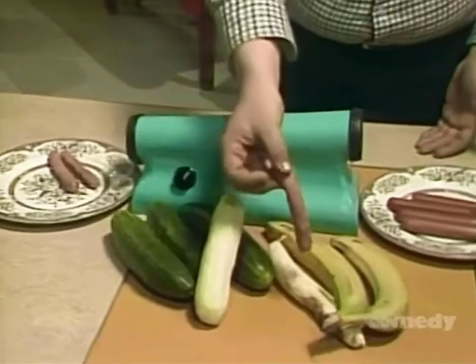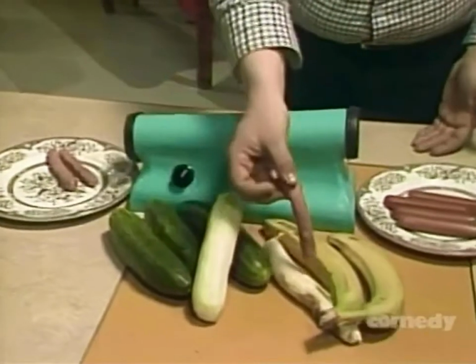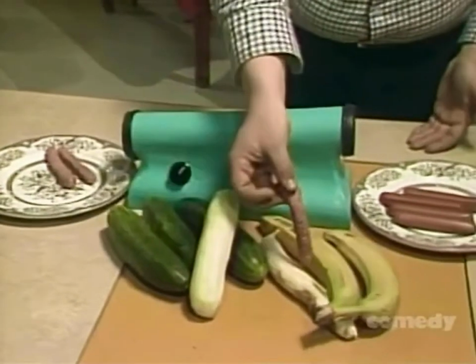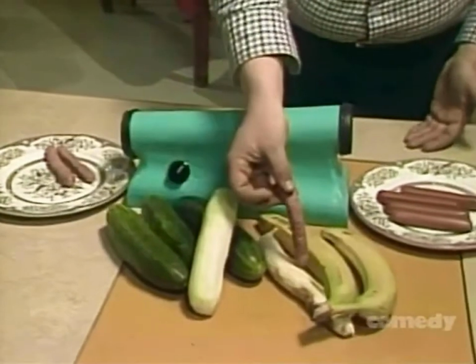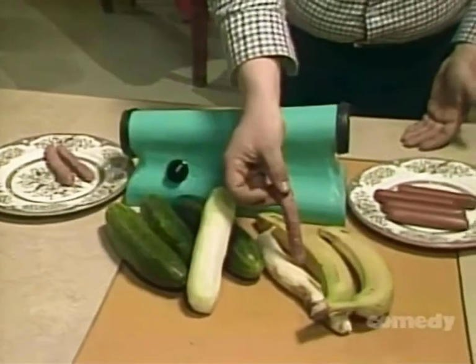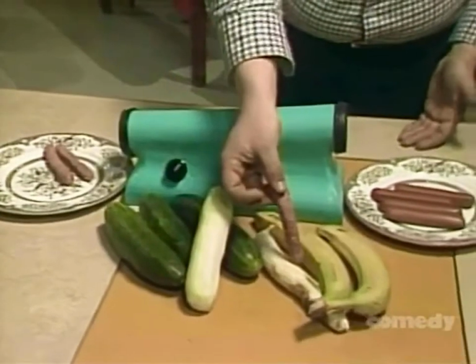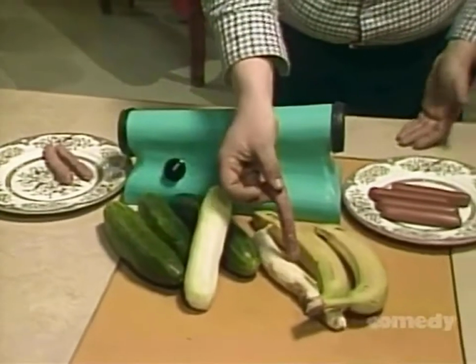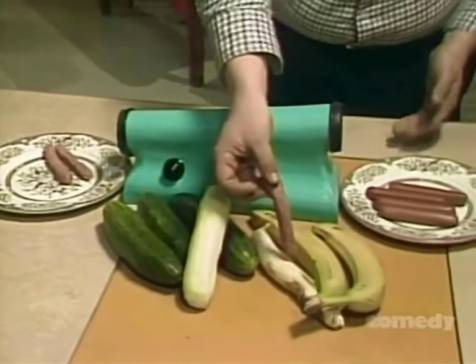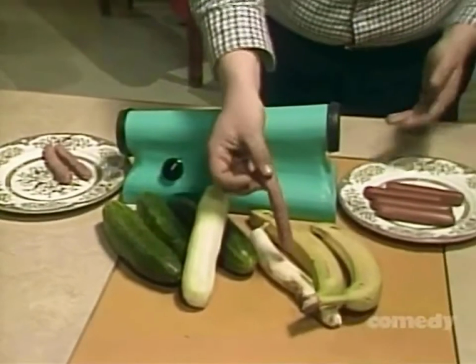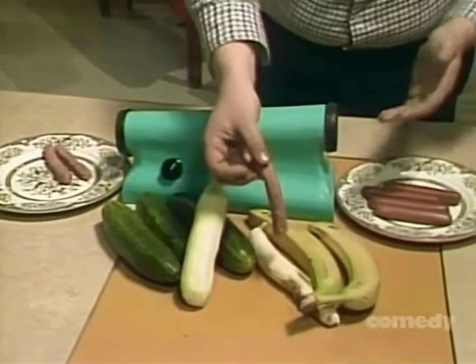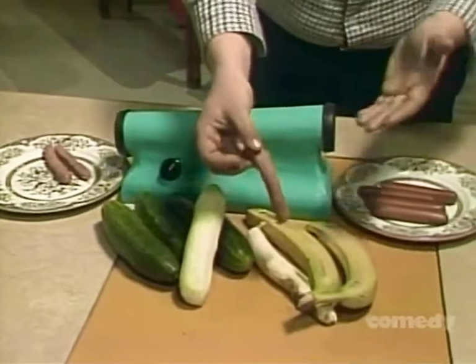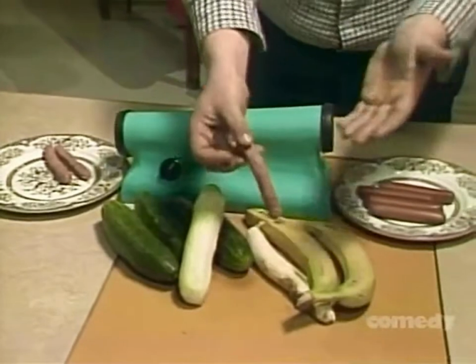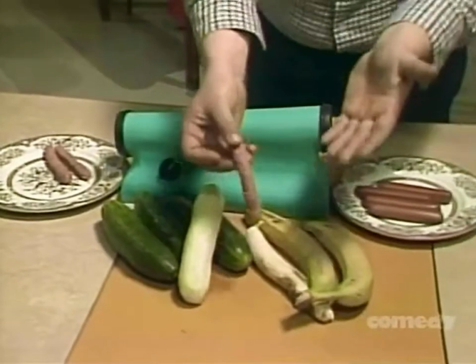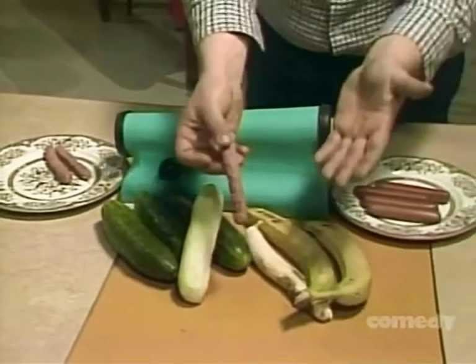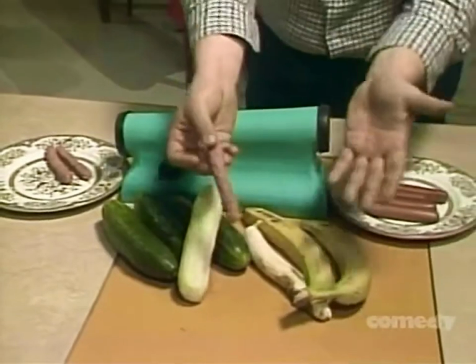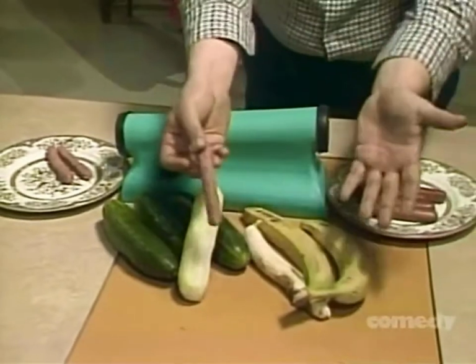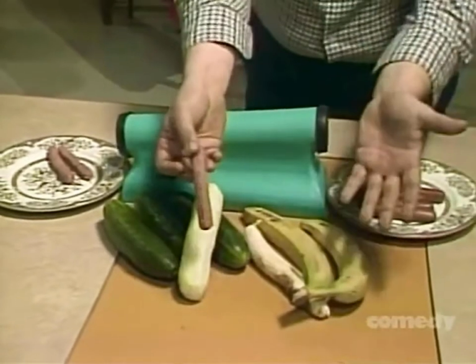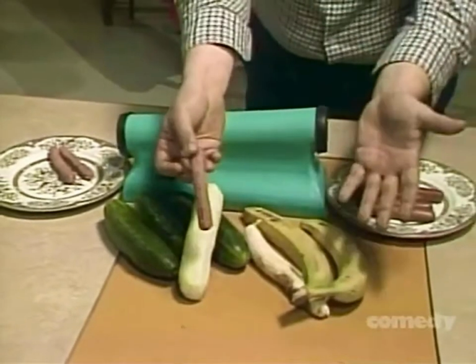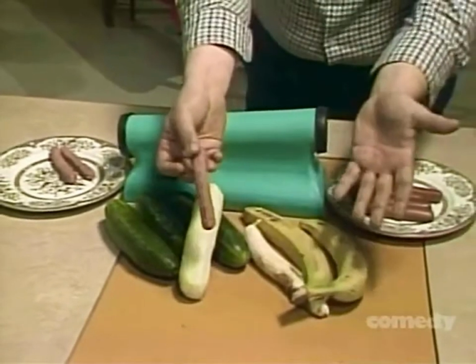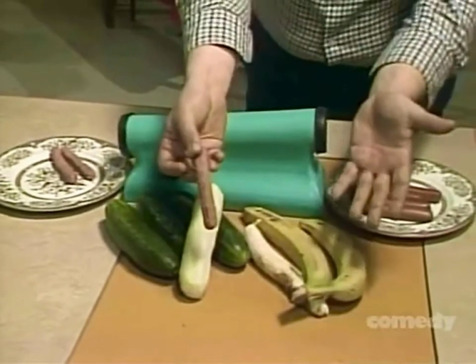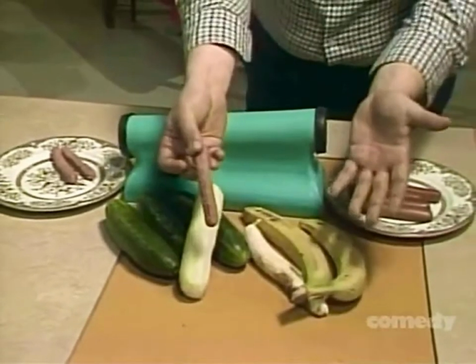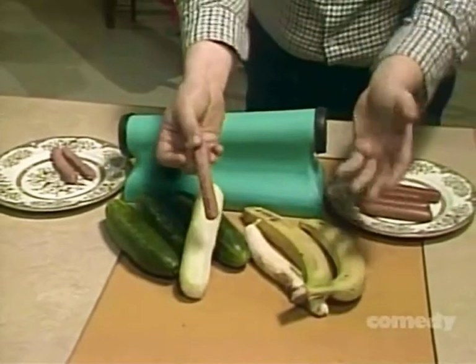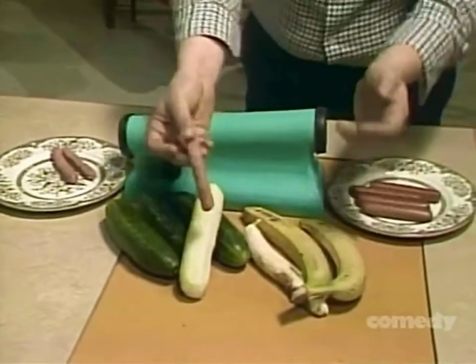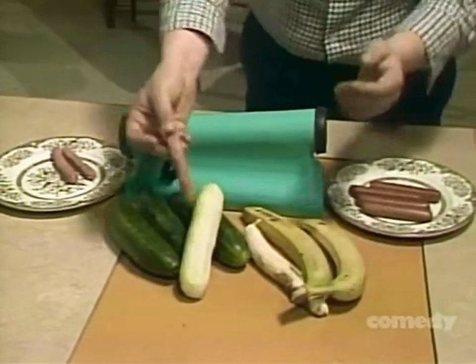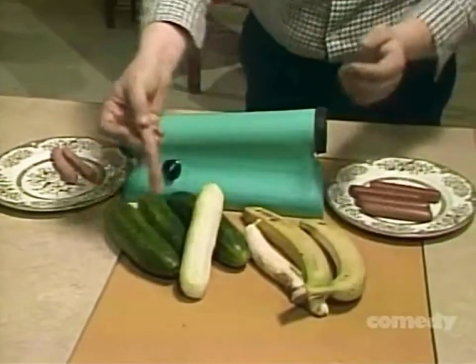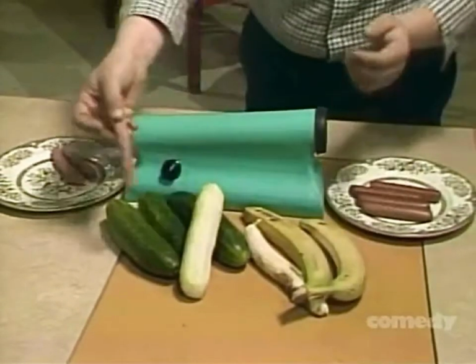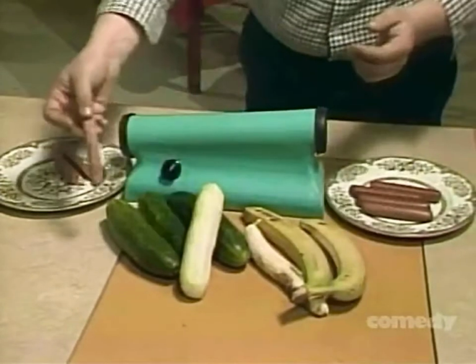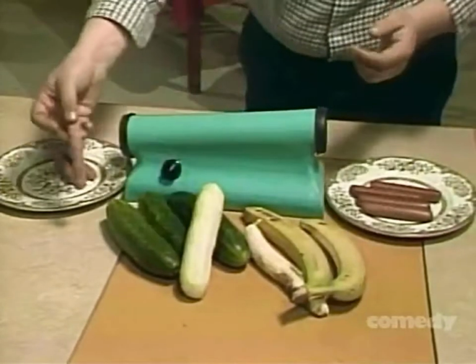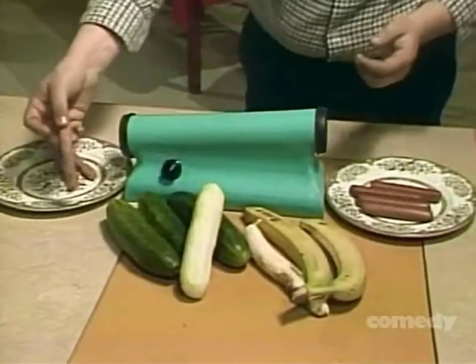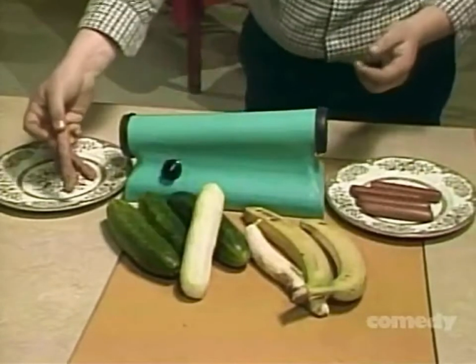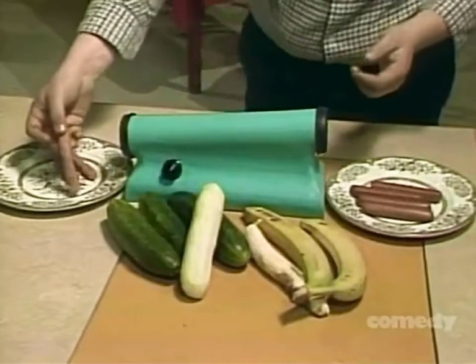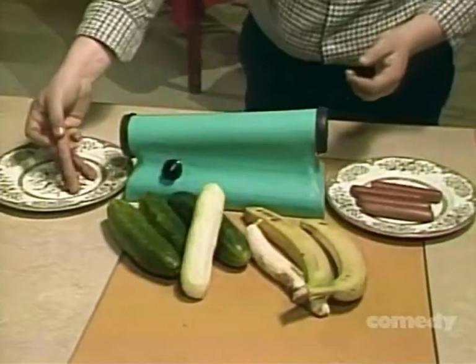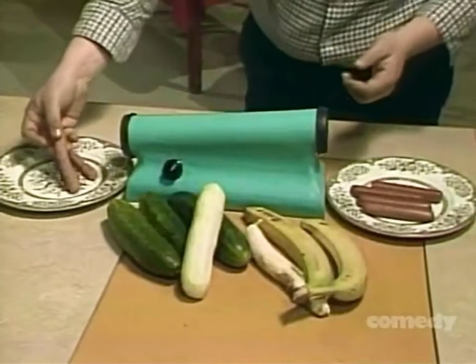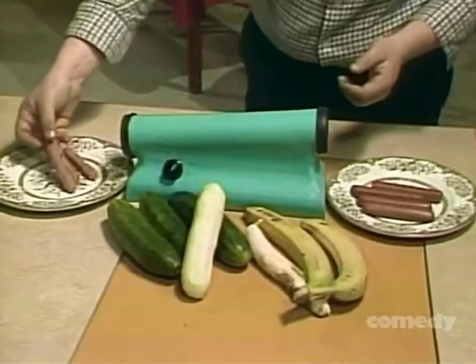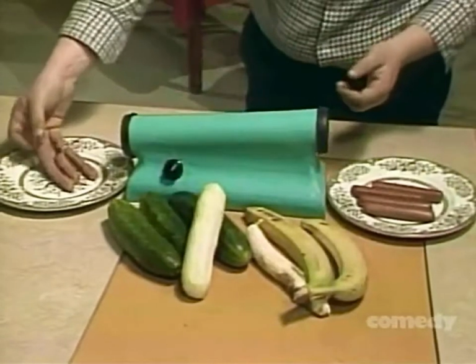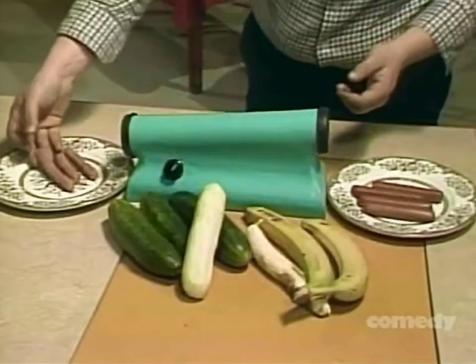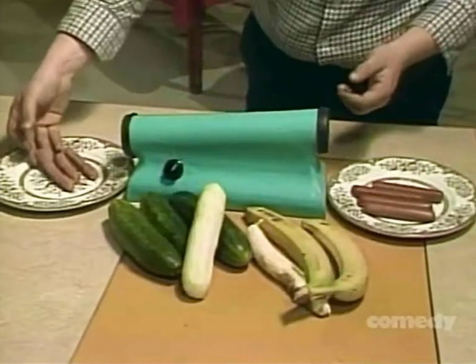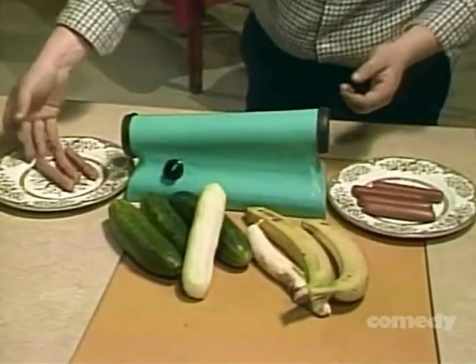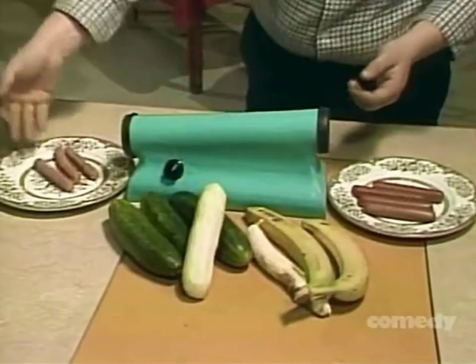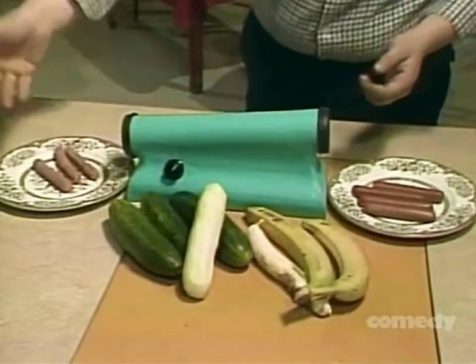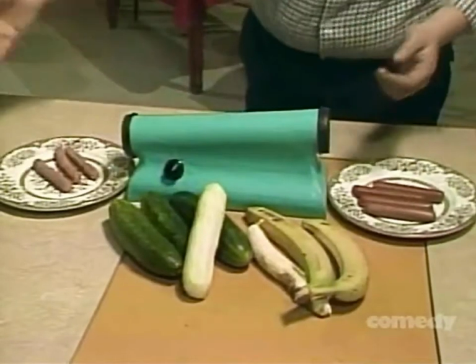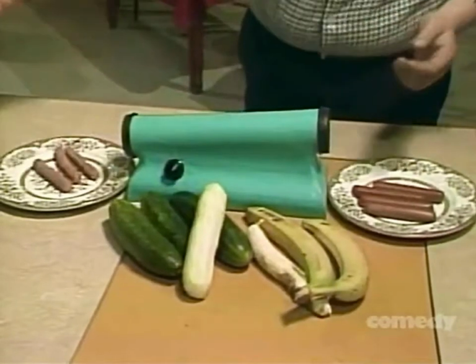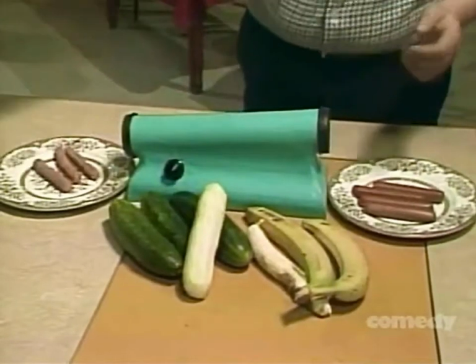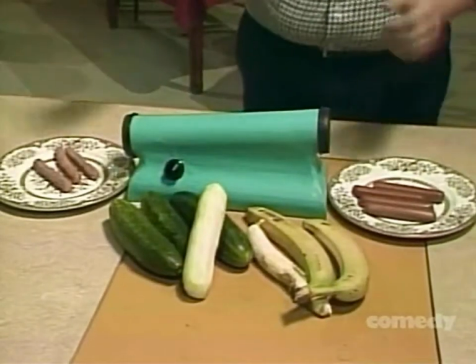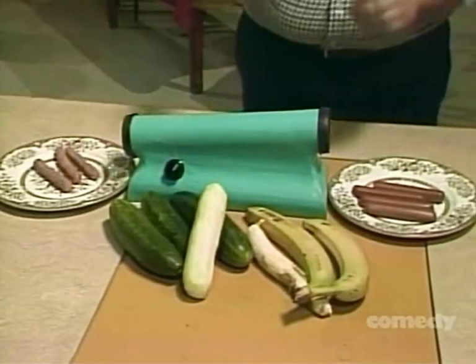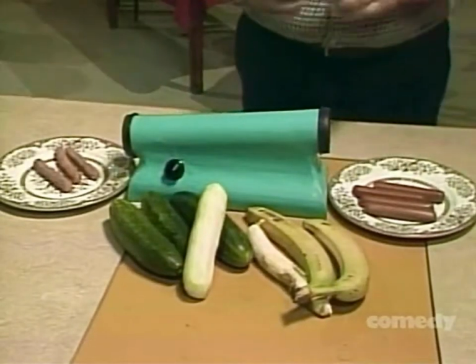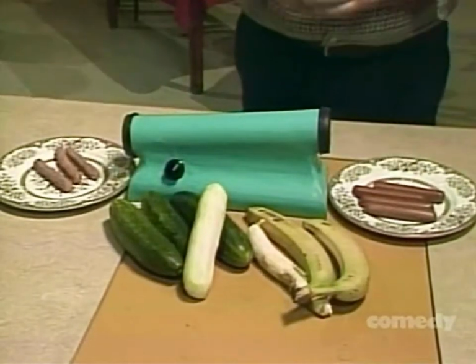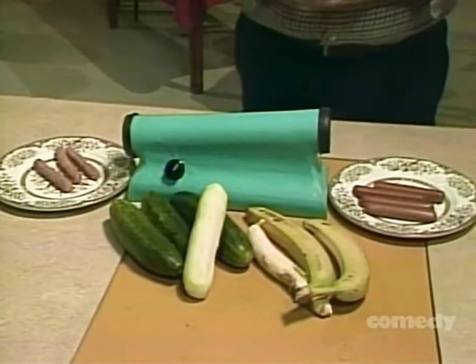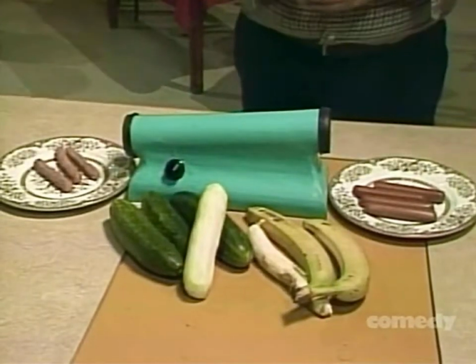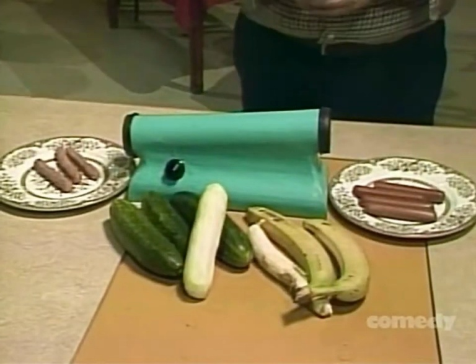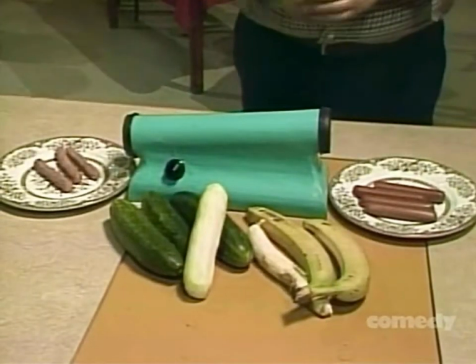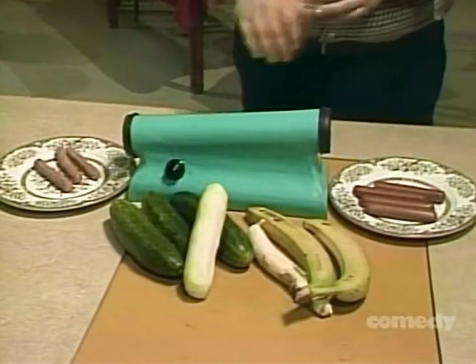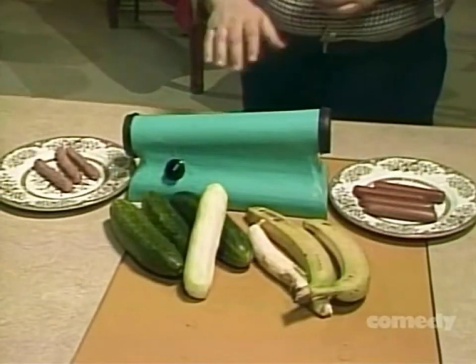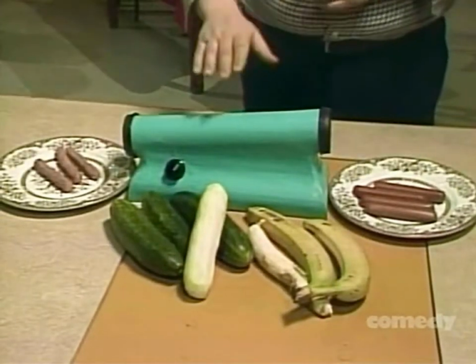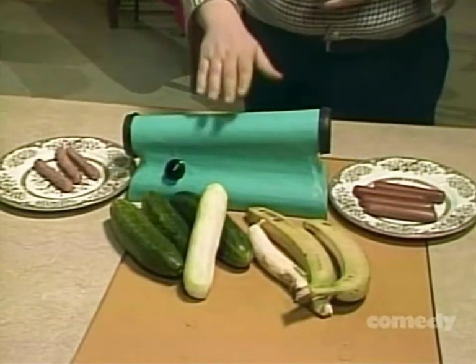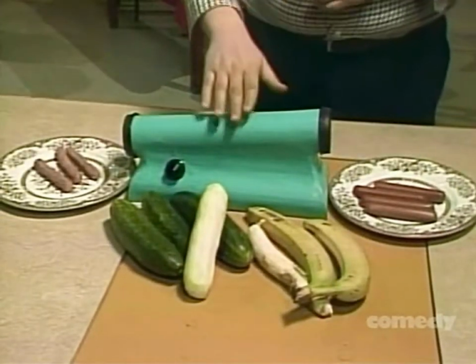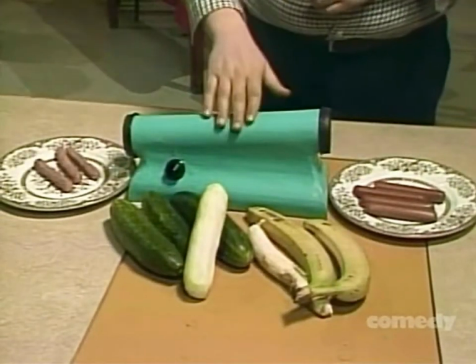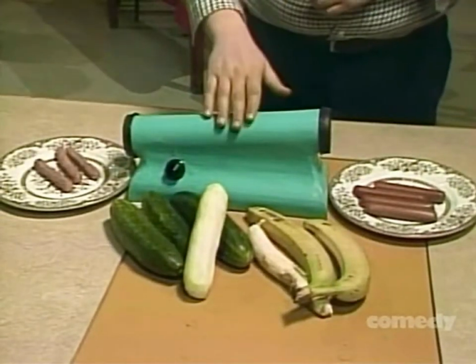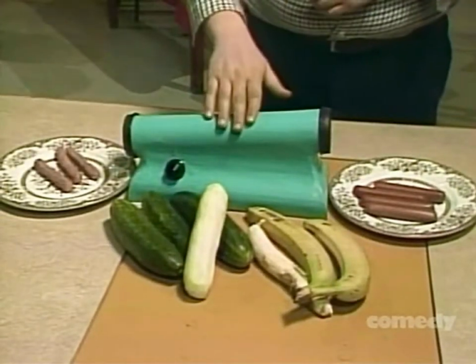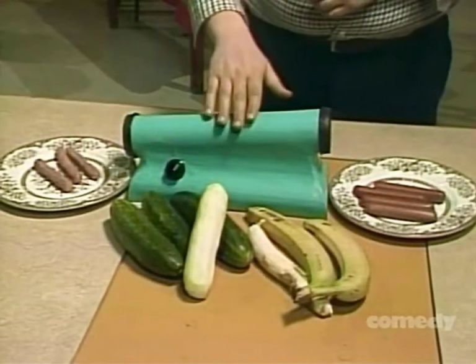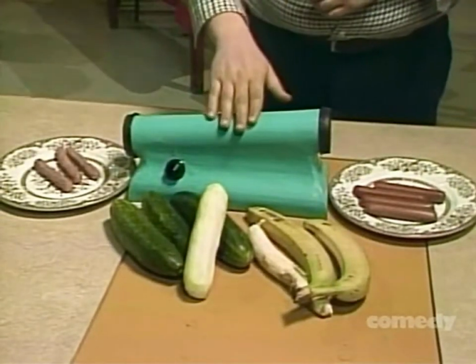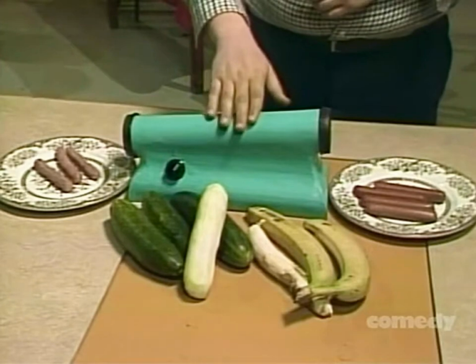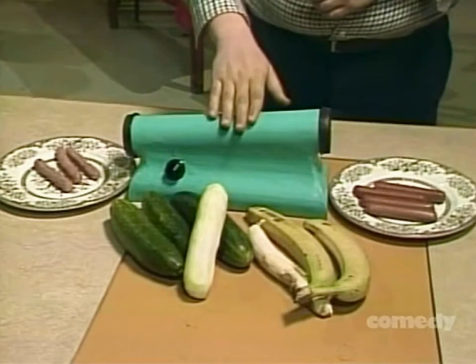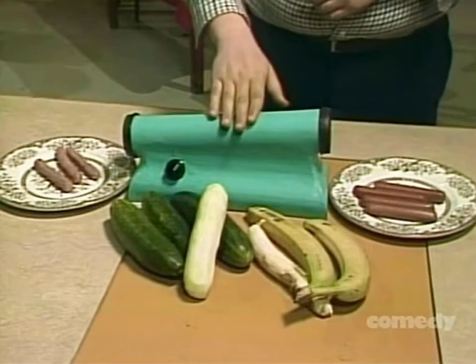Also works for bananas, cucumbers, zucchini, and carrots. Skin your wiener with the amazing, incredible Ronco Wiener Skinner. Just $79.99.